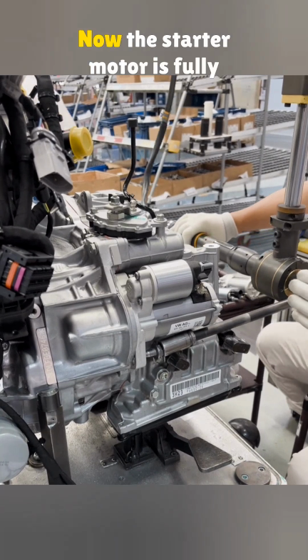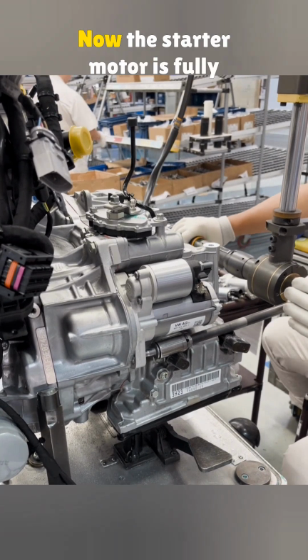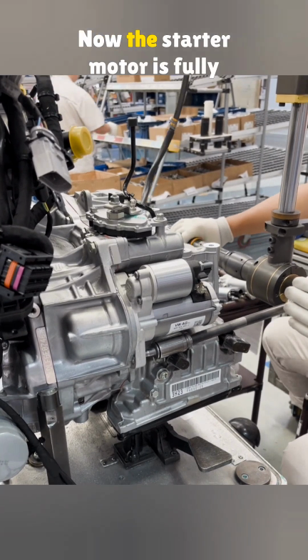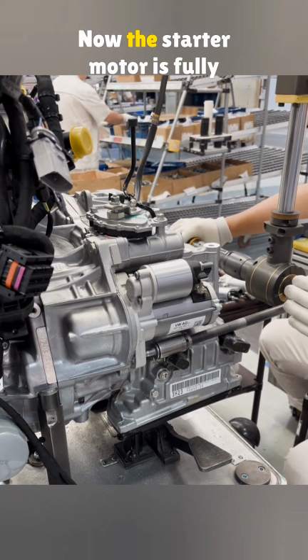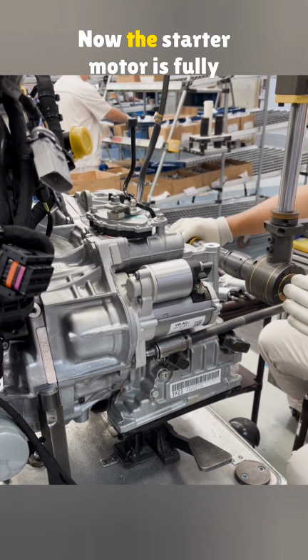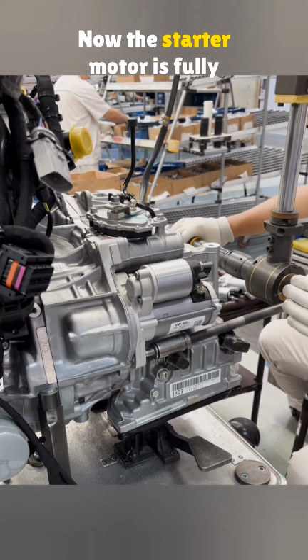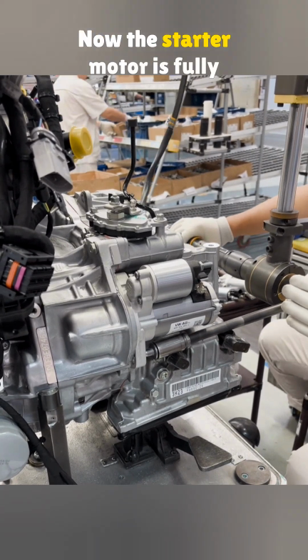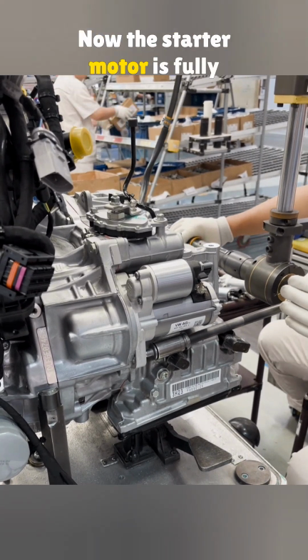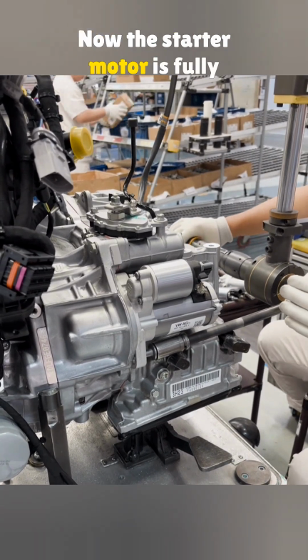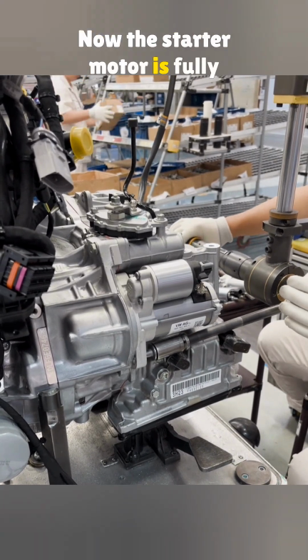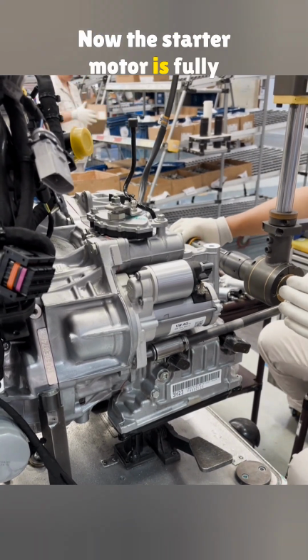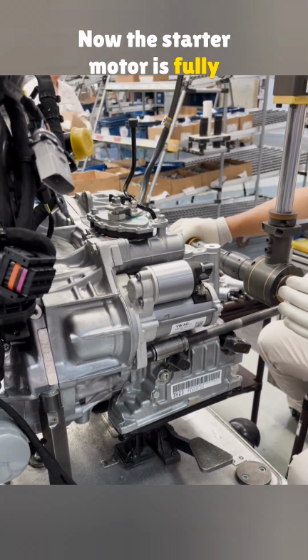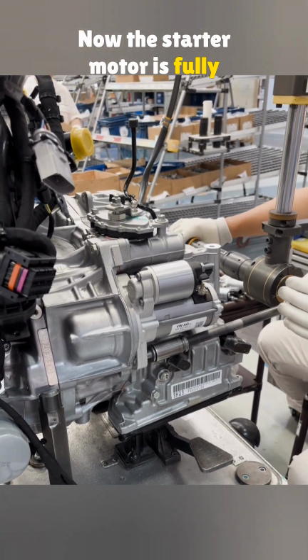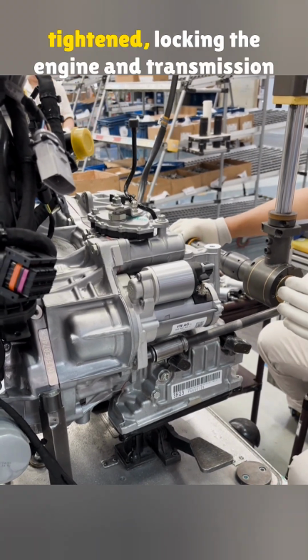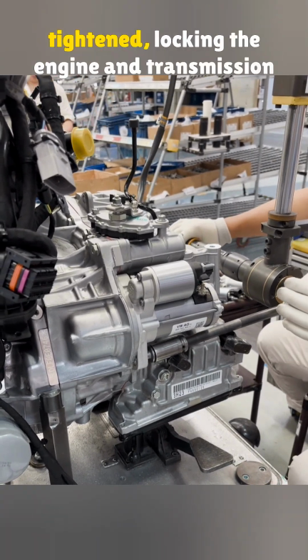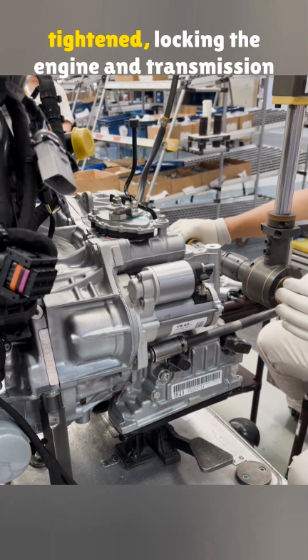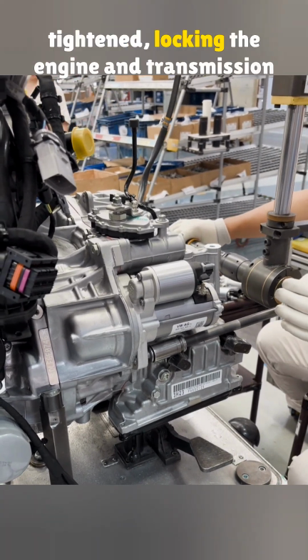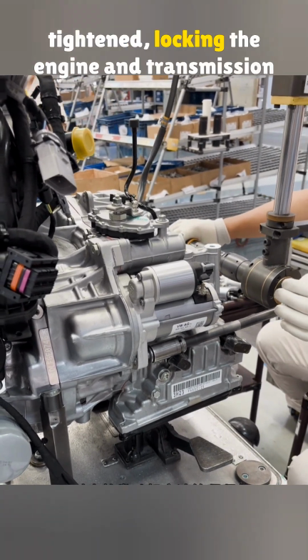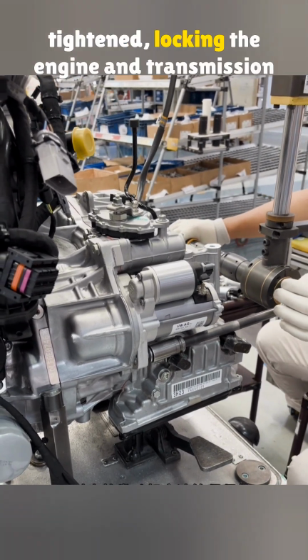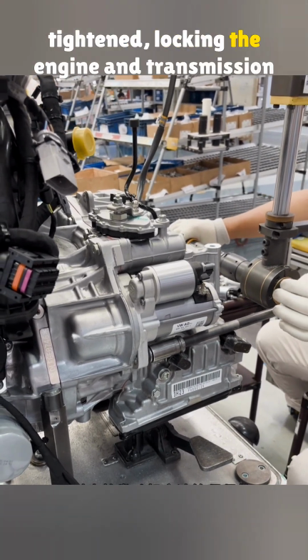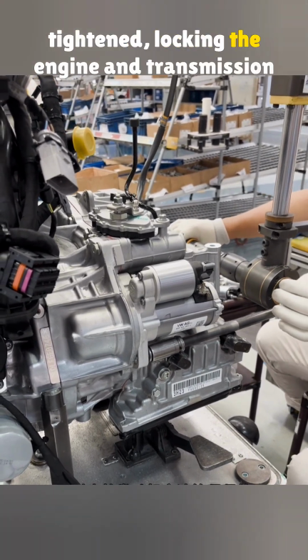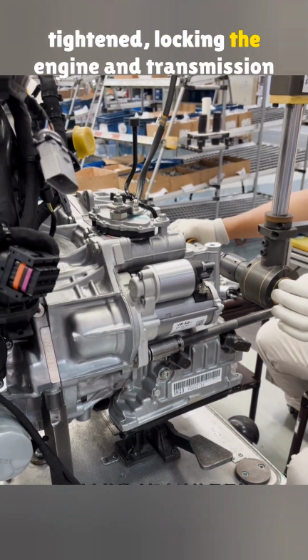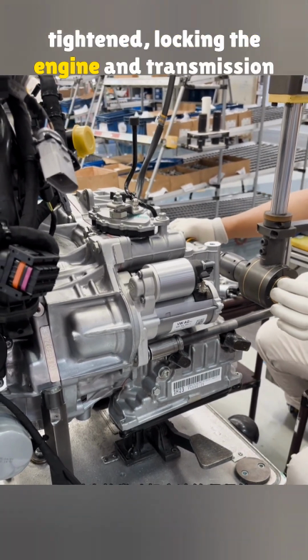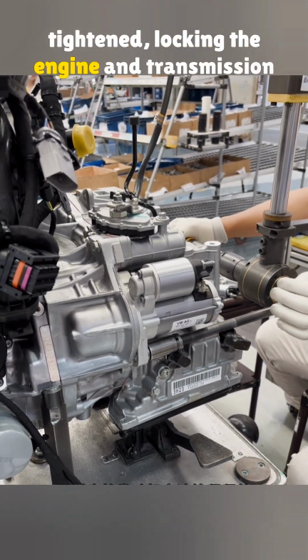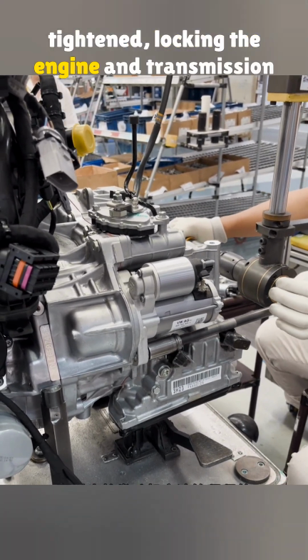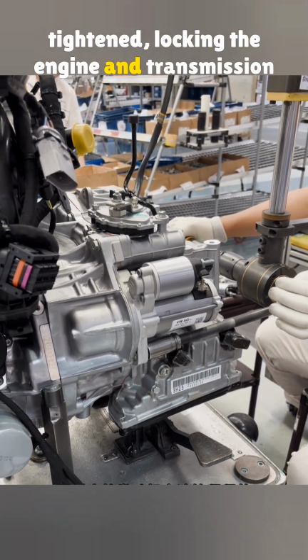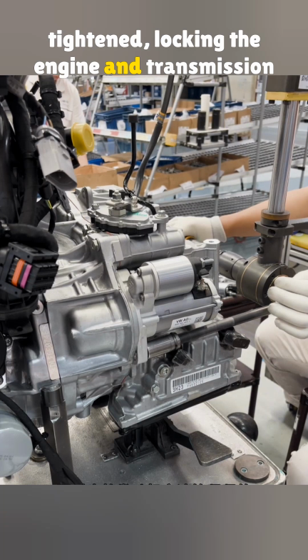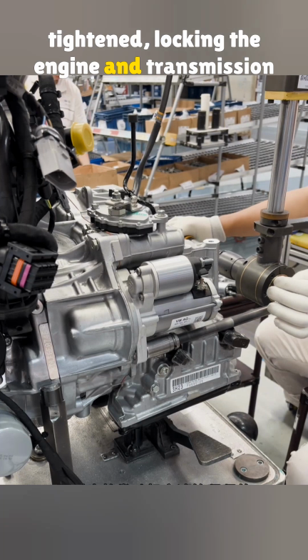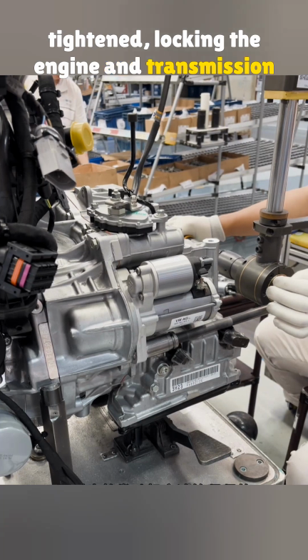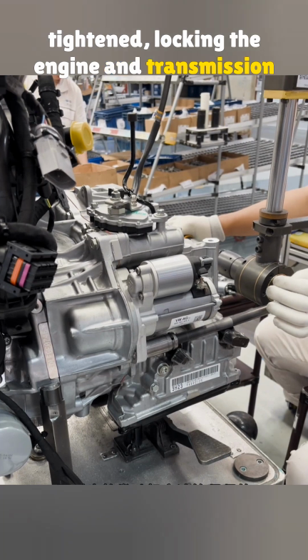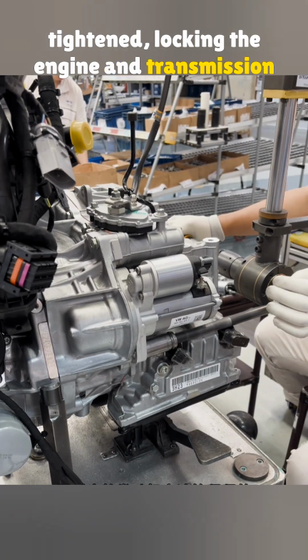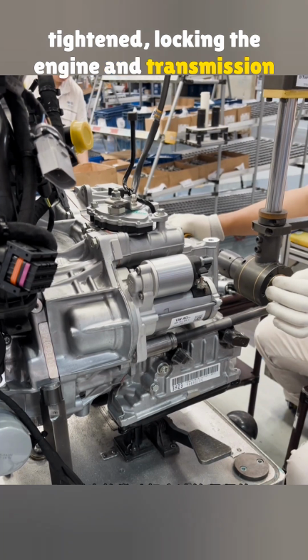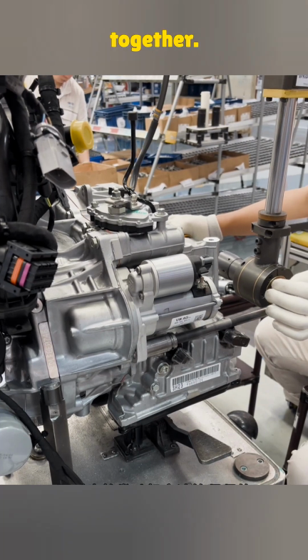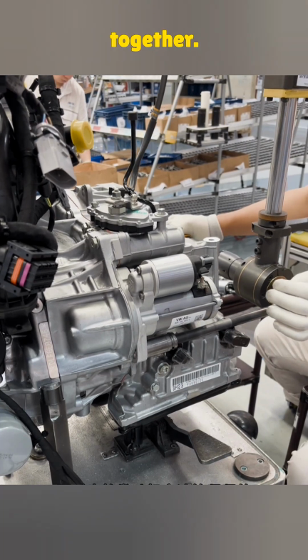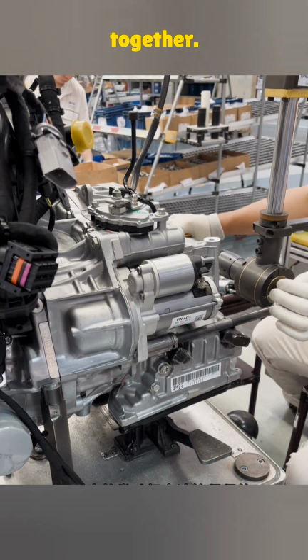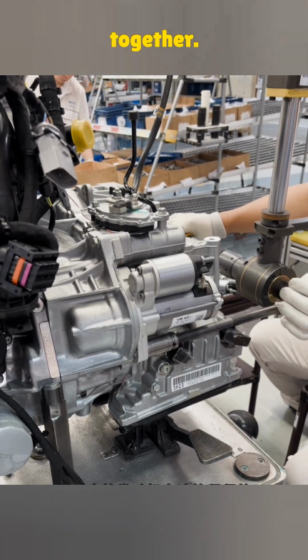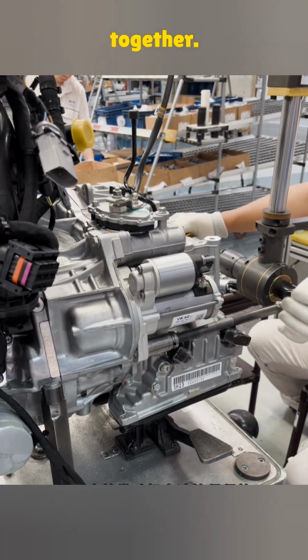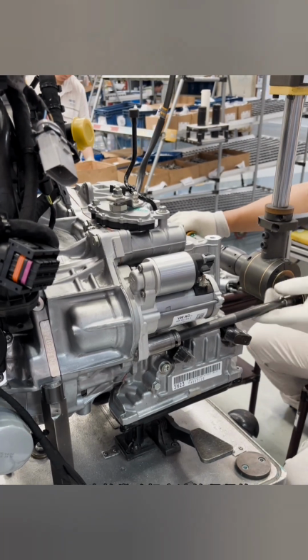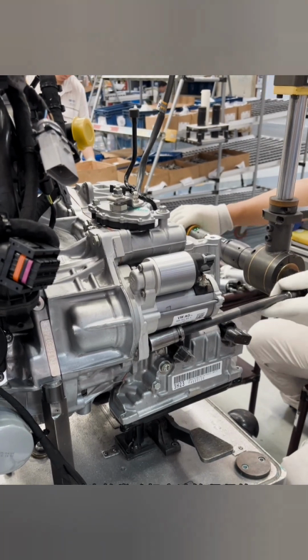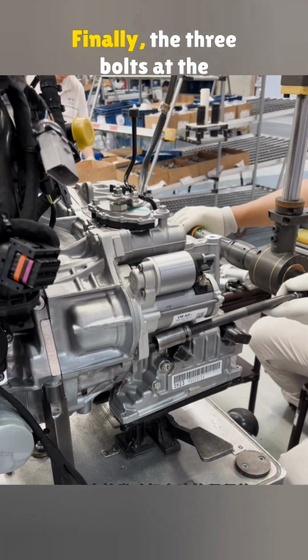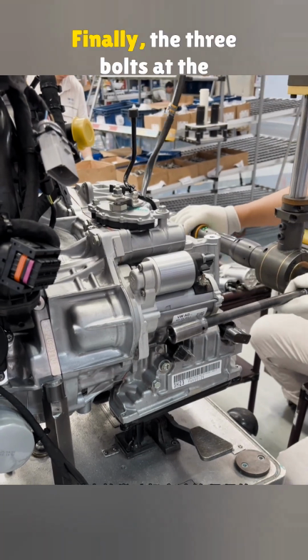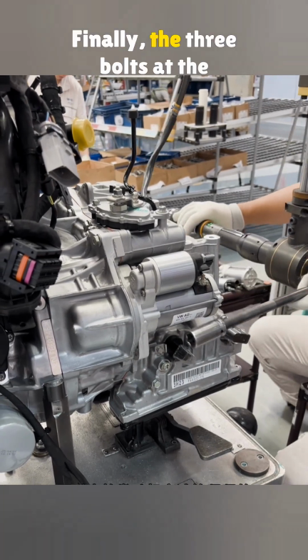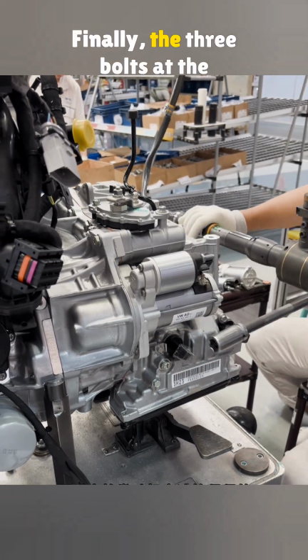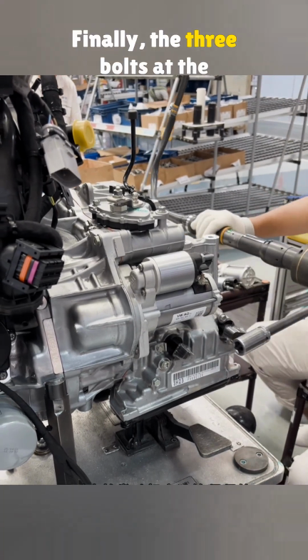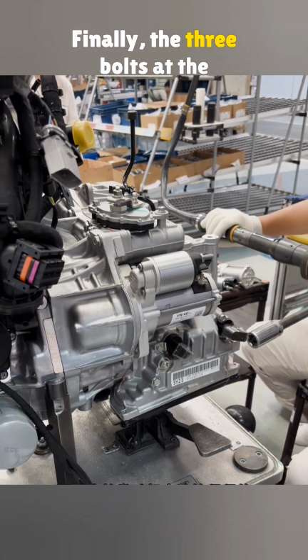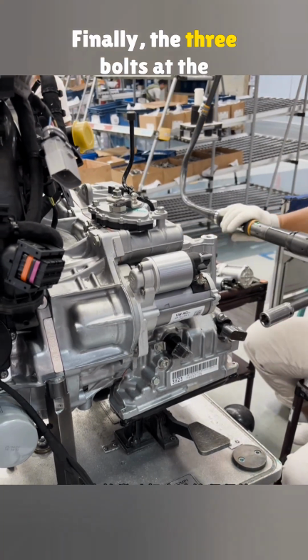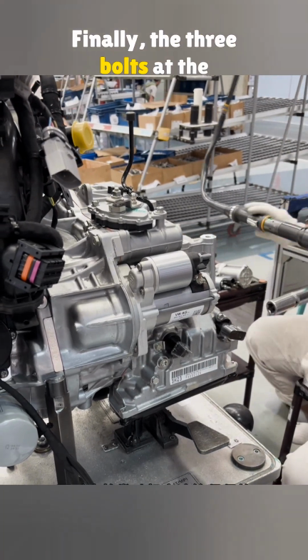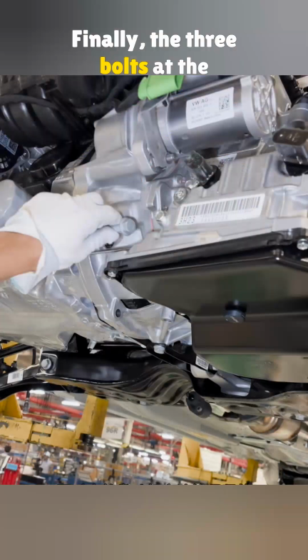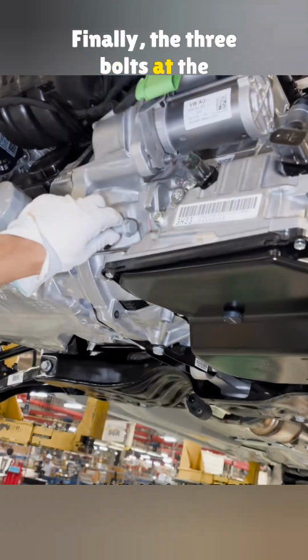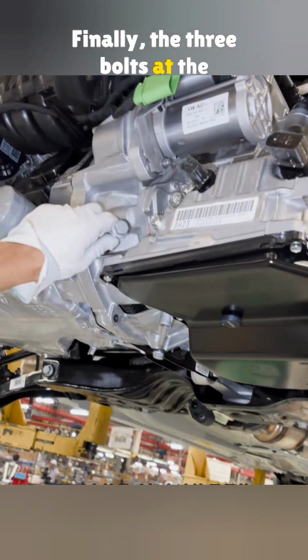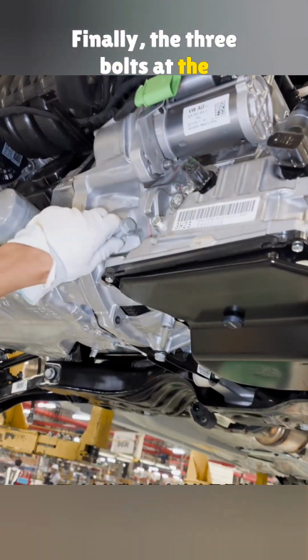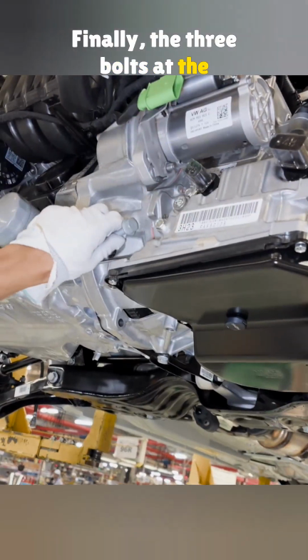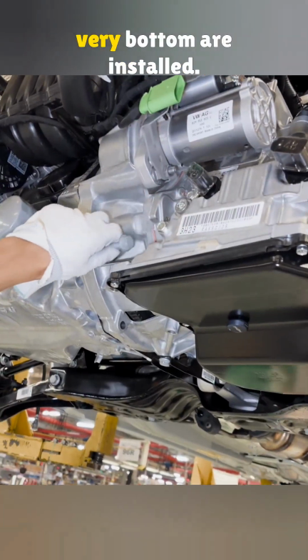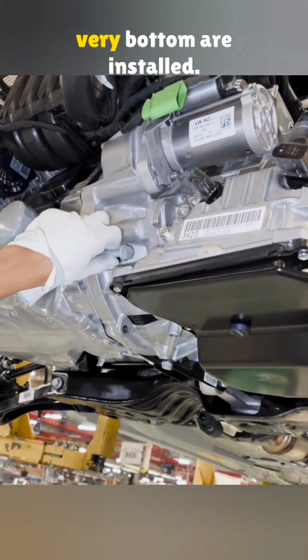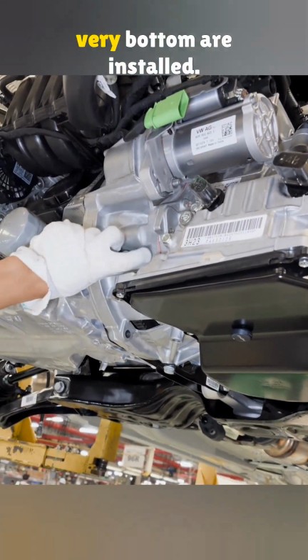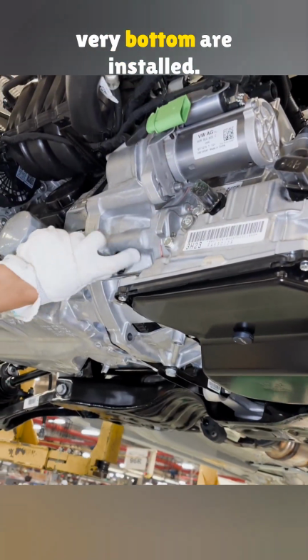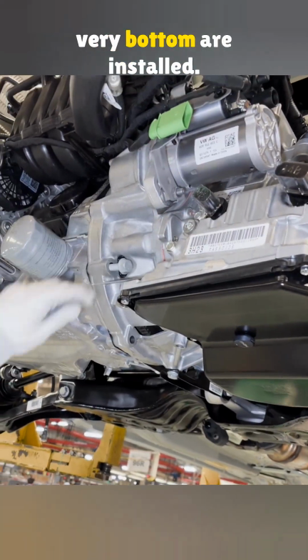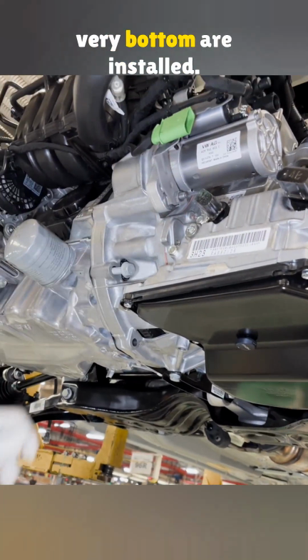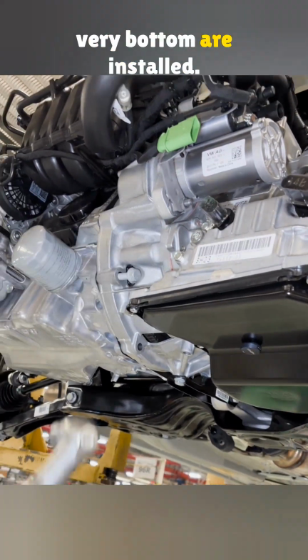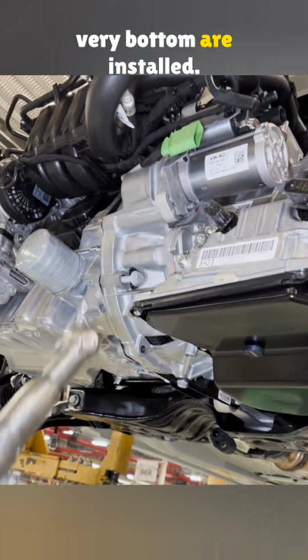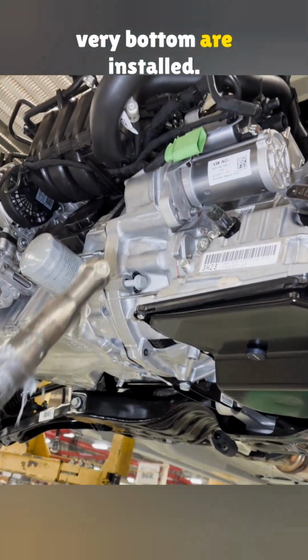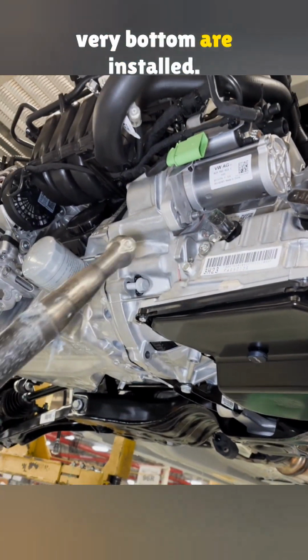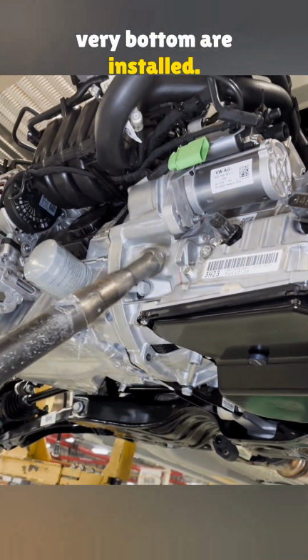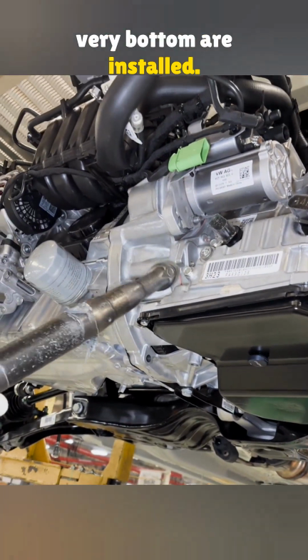Now the starter motor is fully tightened, locking the engine and transmission together. Finally, the three bolts at the very bottom are installed.